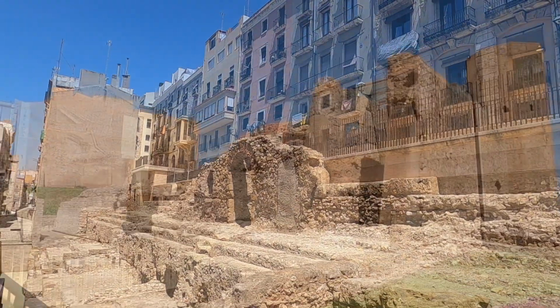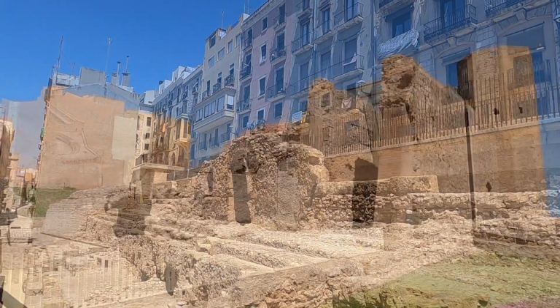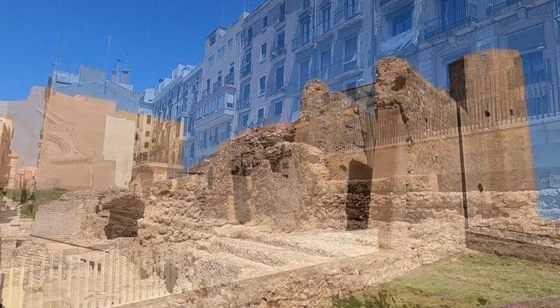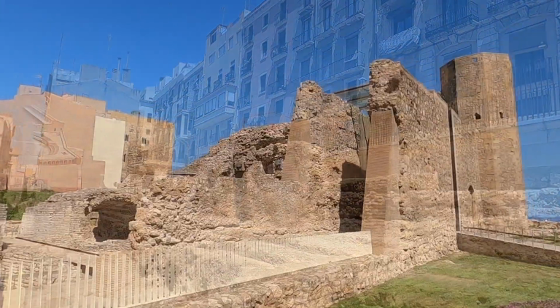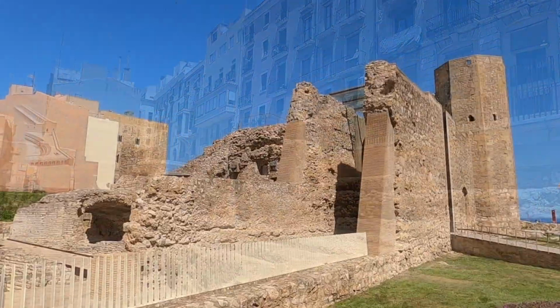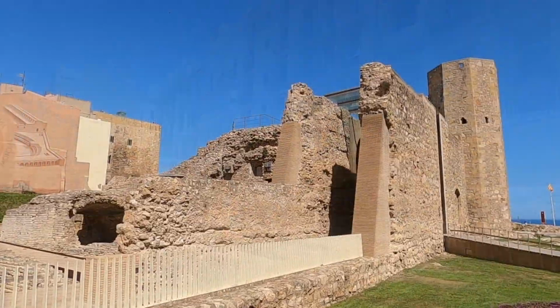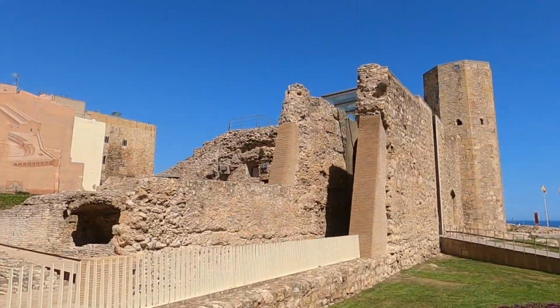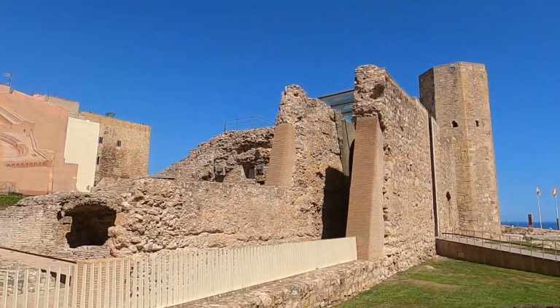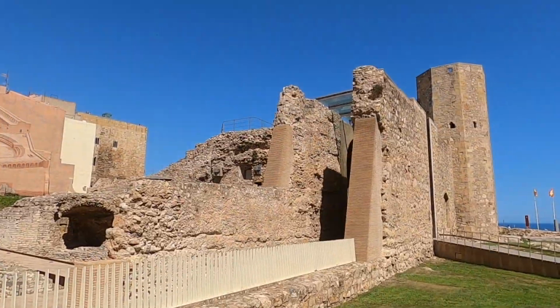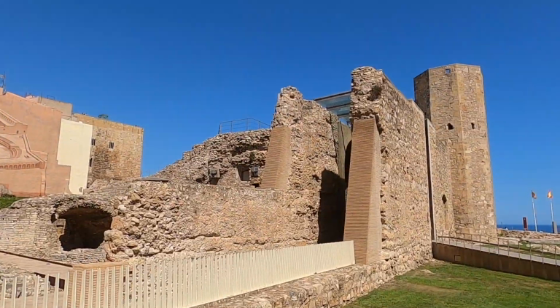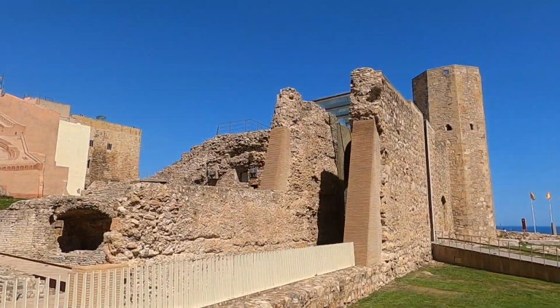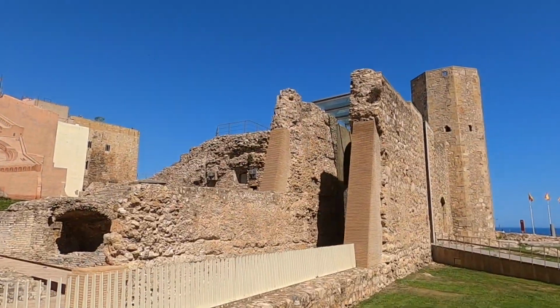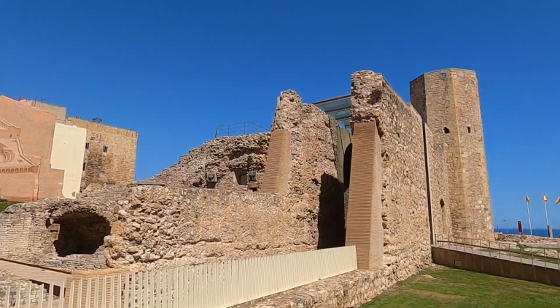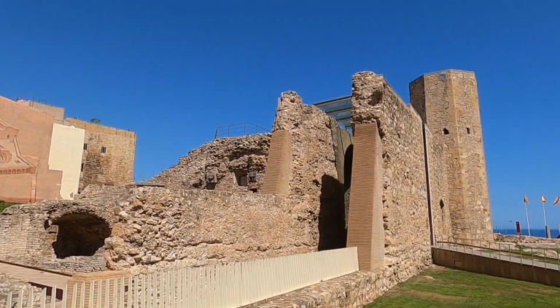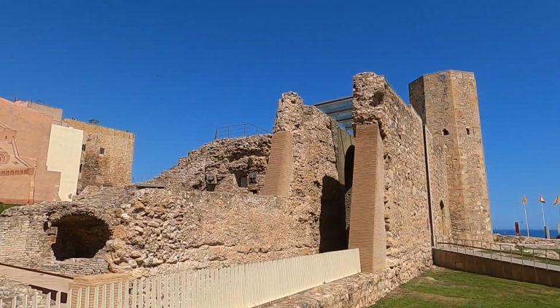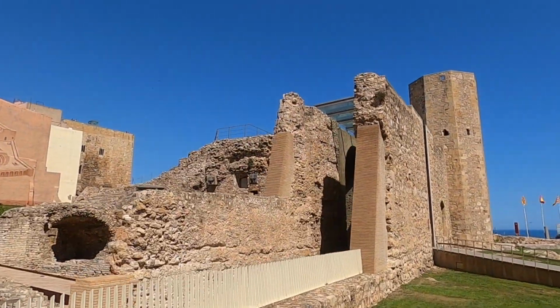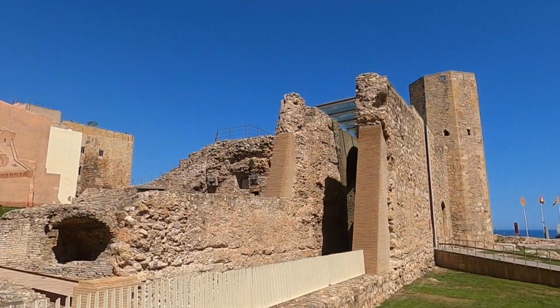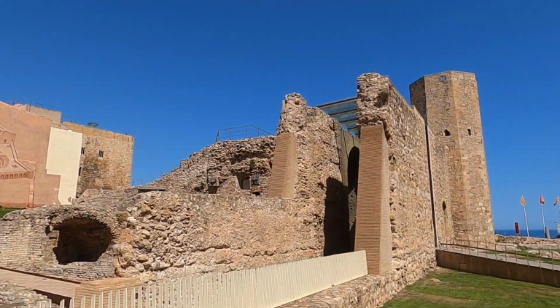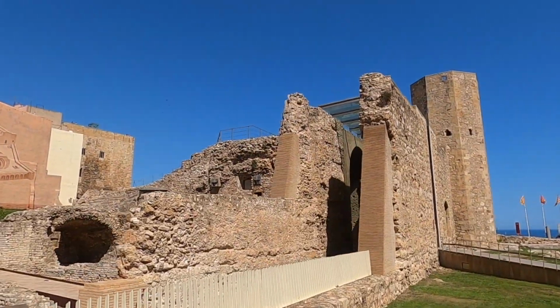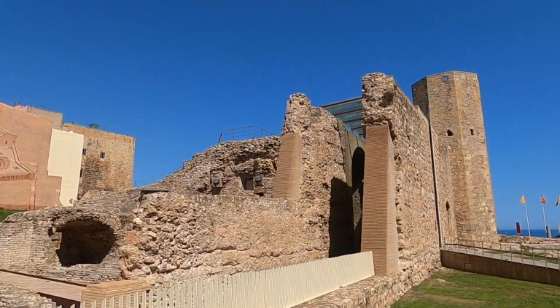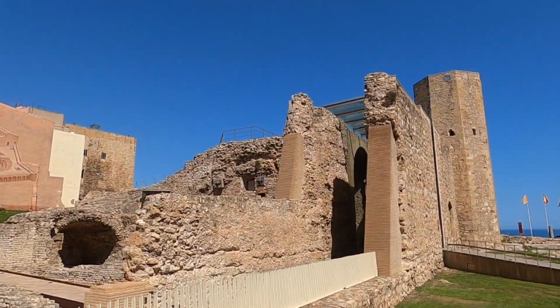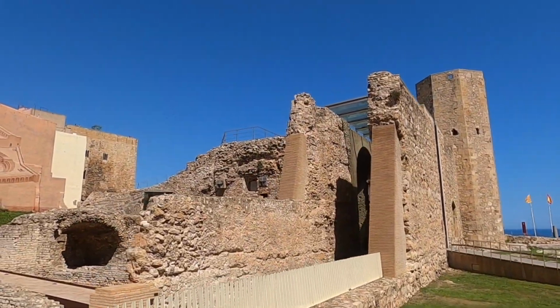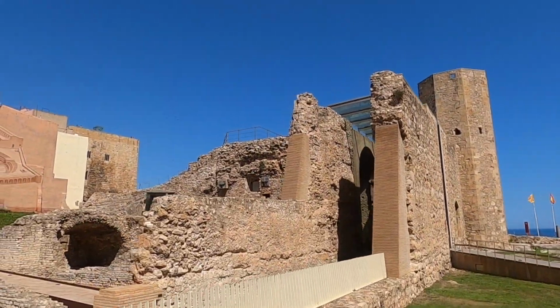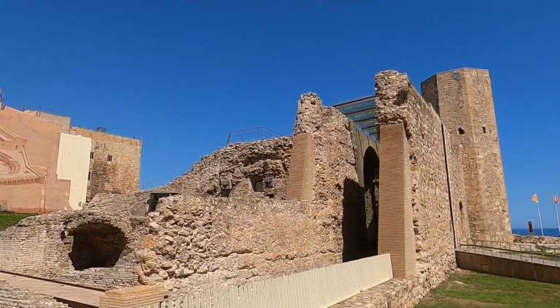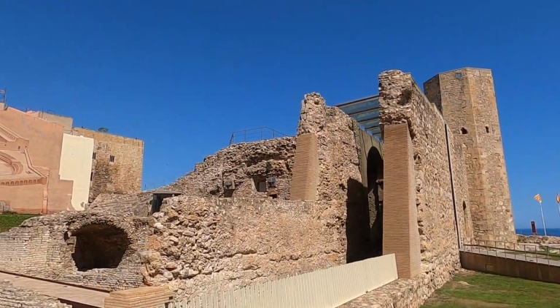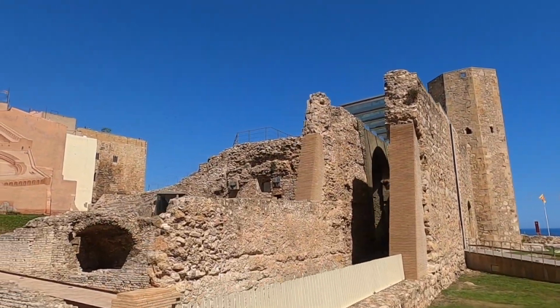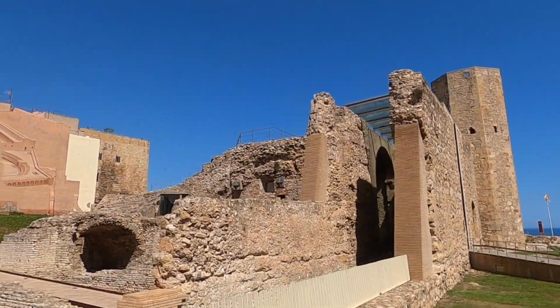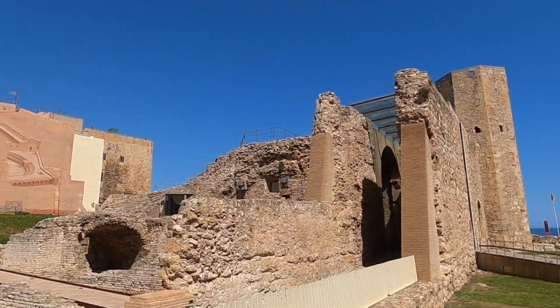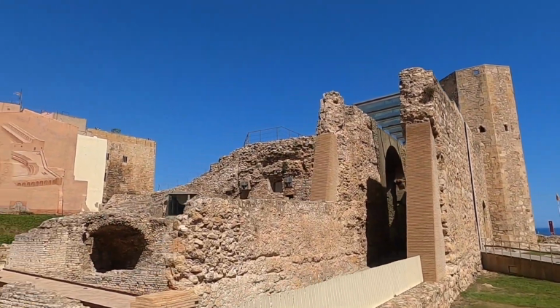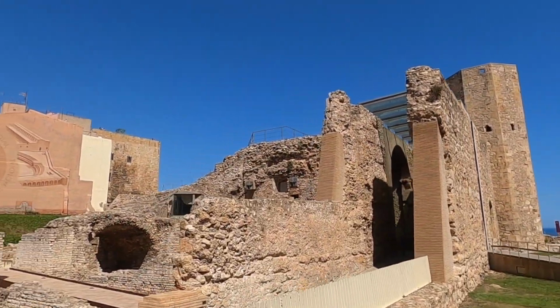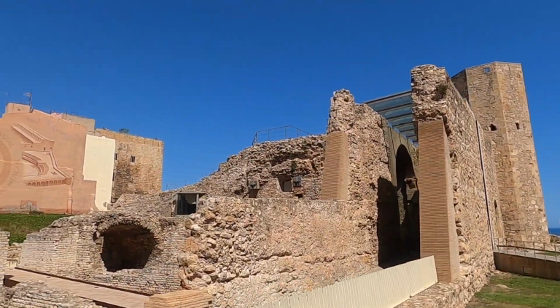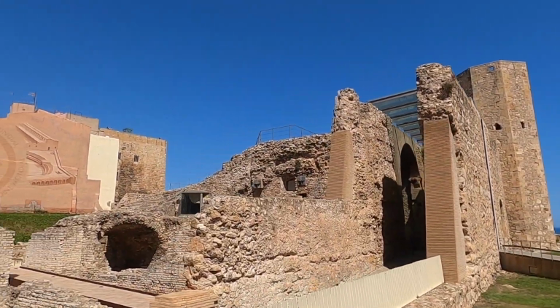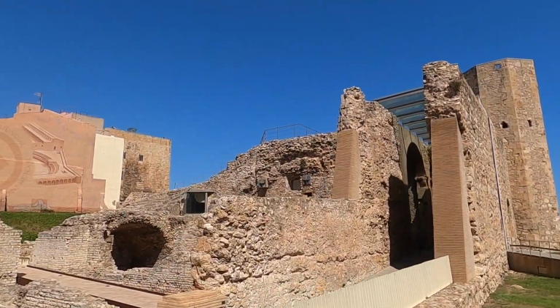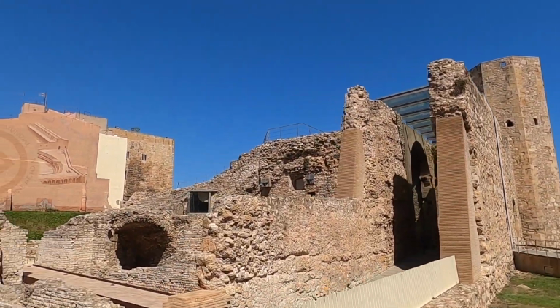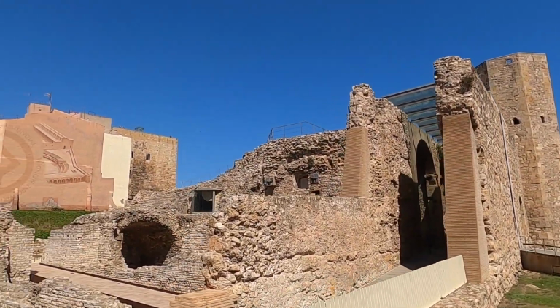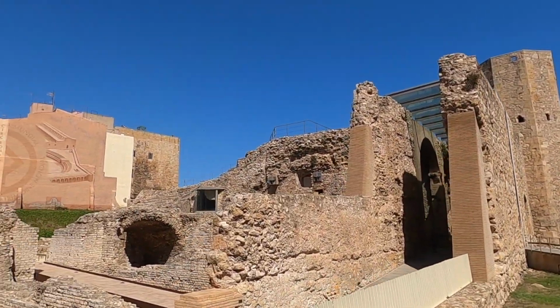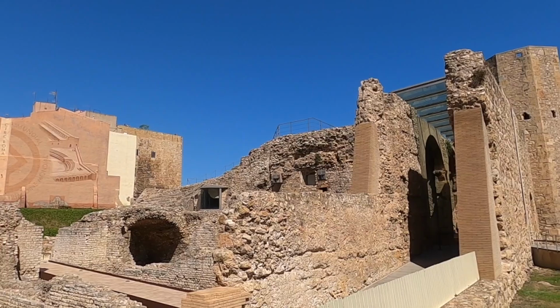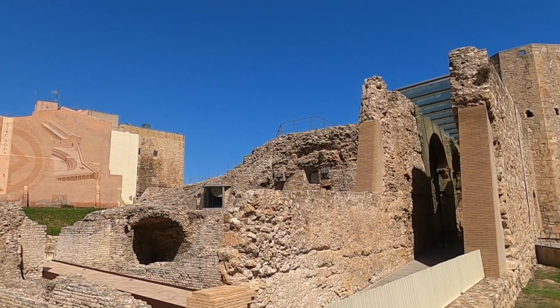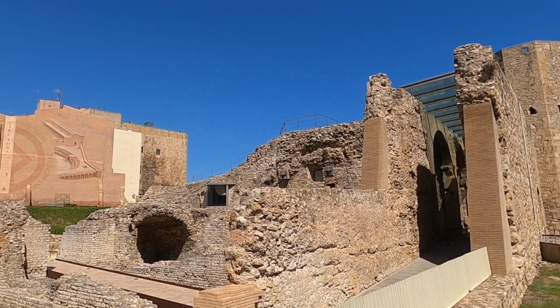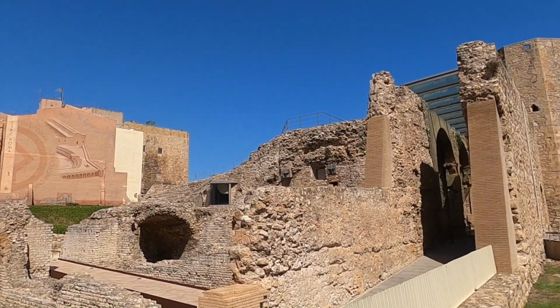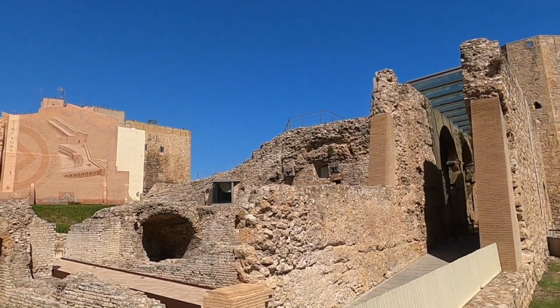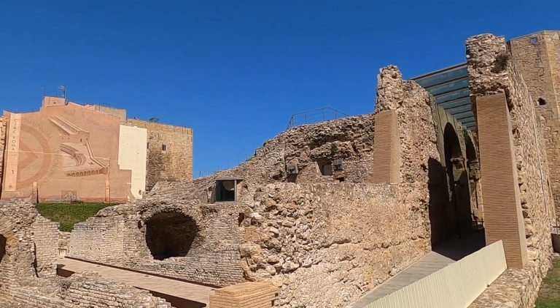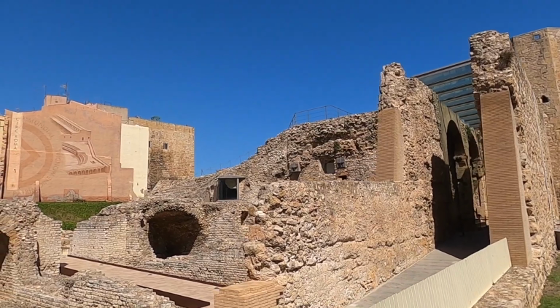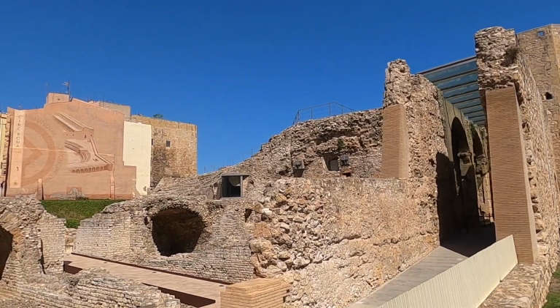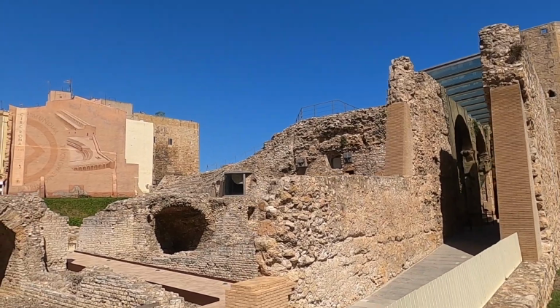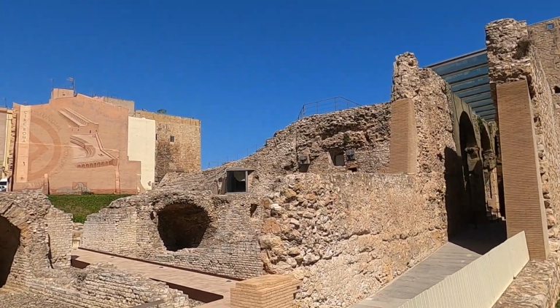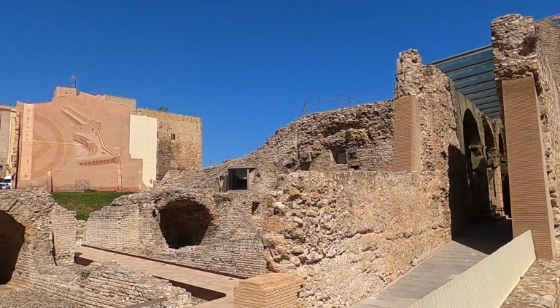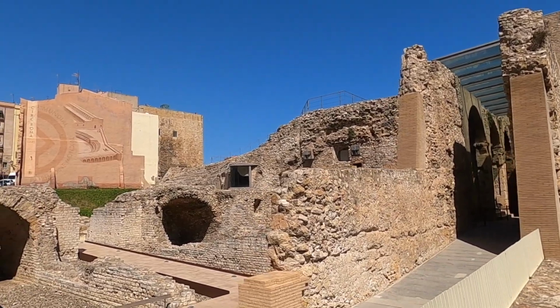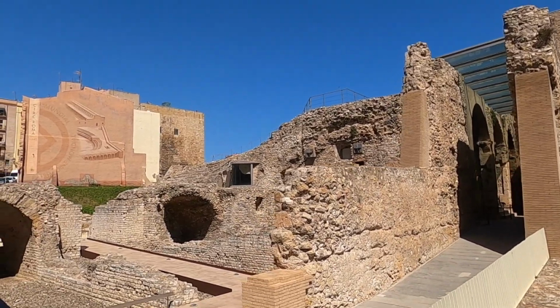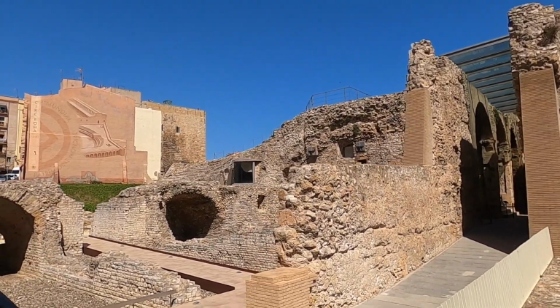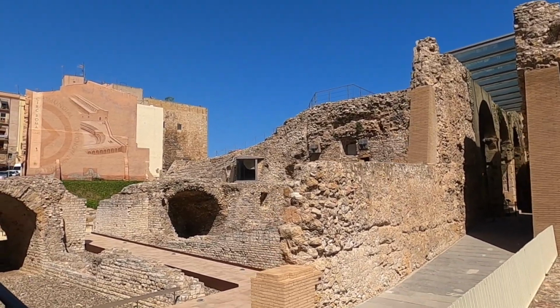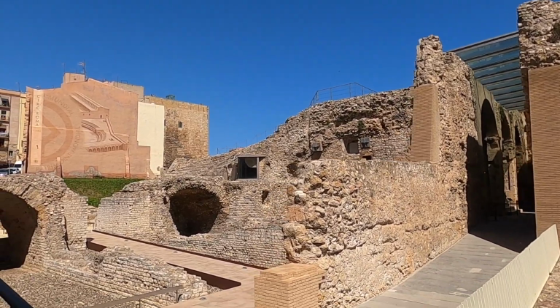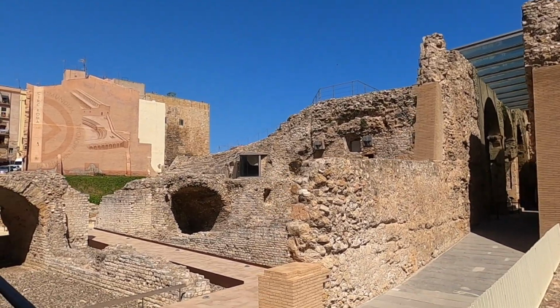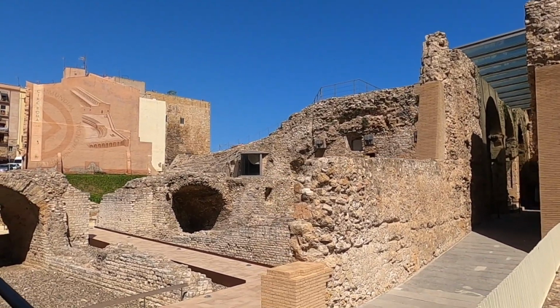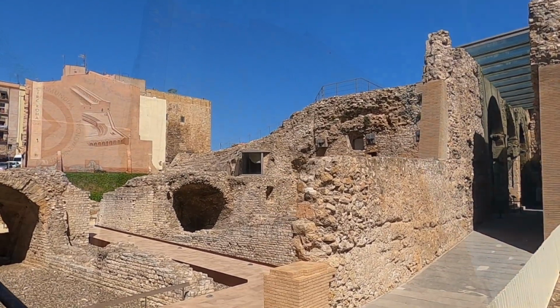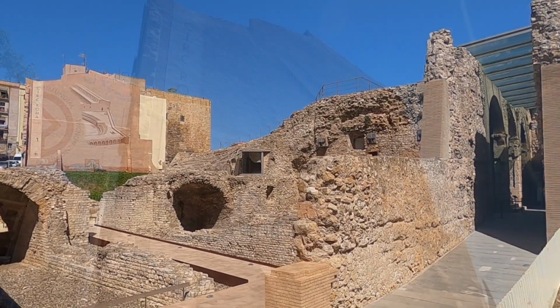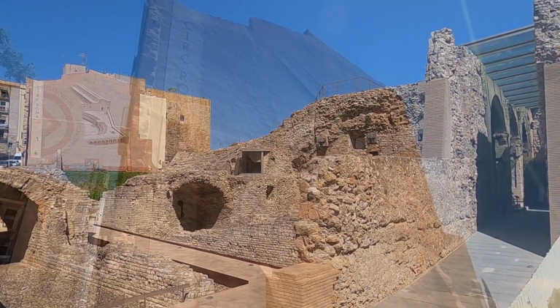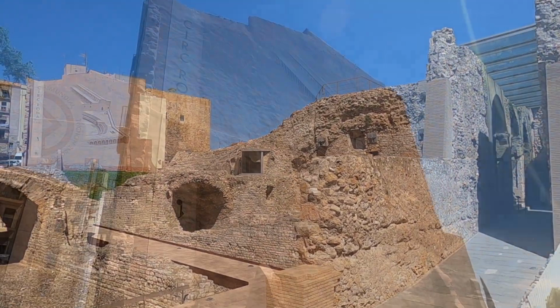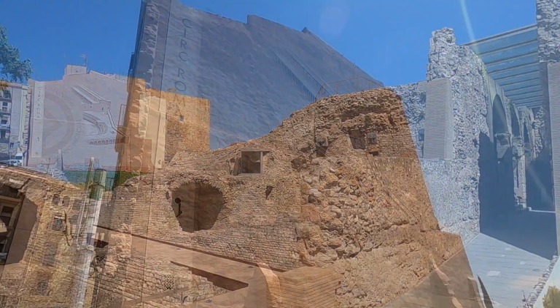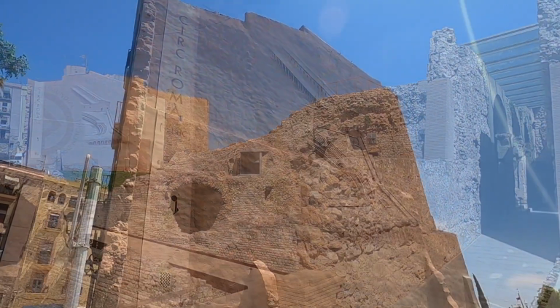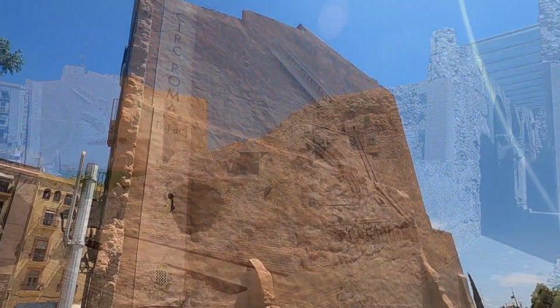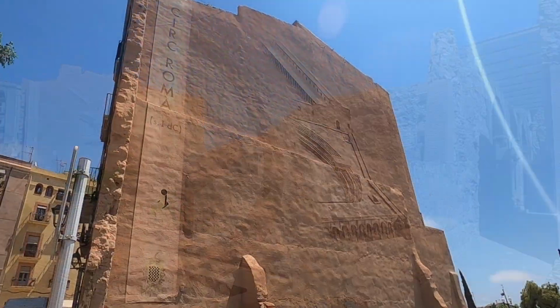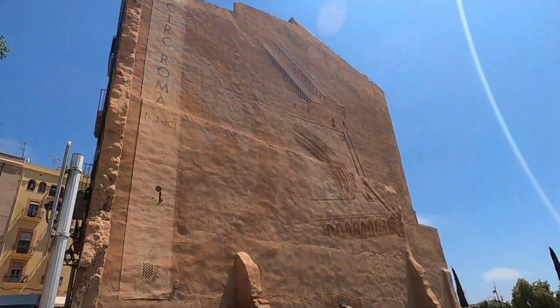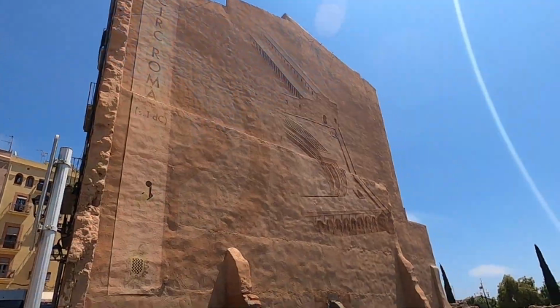To finish our day in Tarragona we visited the Roman ruins, such as the amphitheater overlooking the sea.